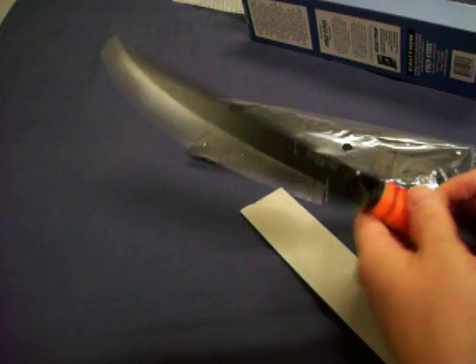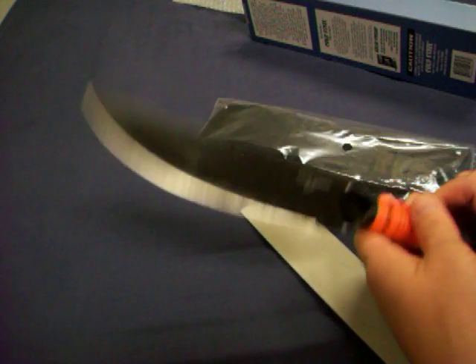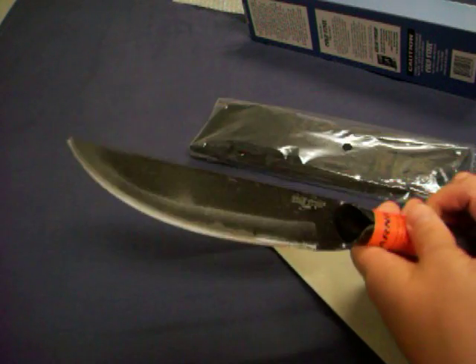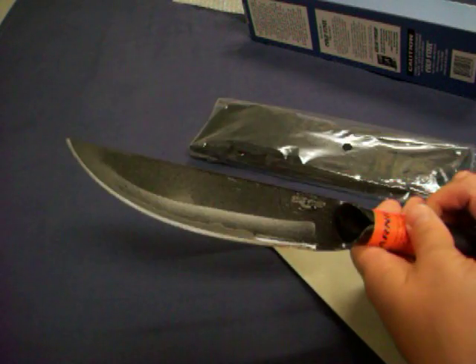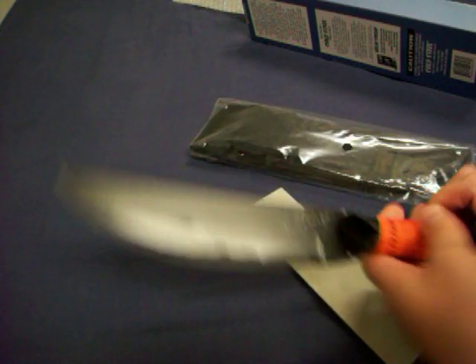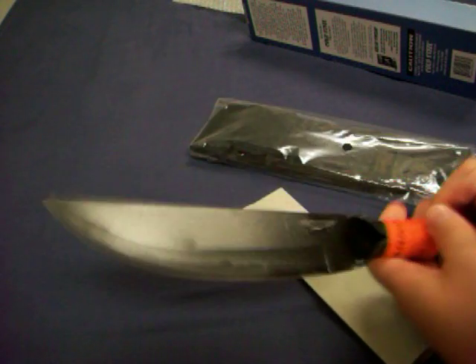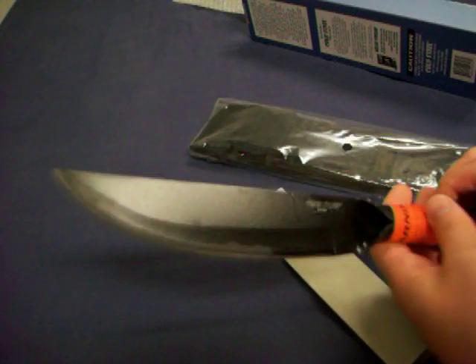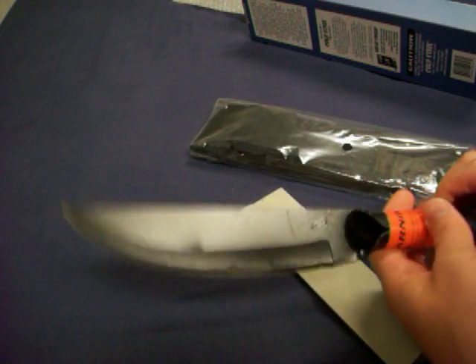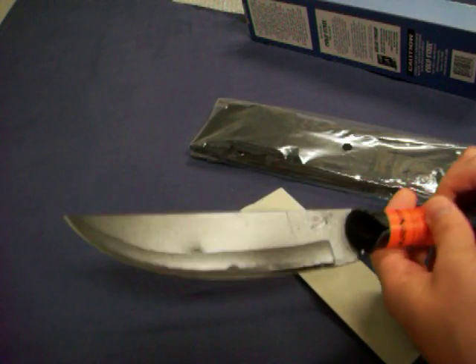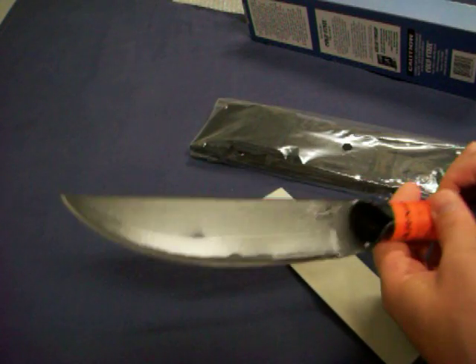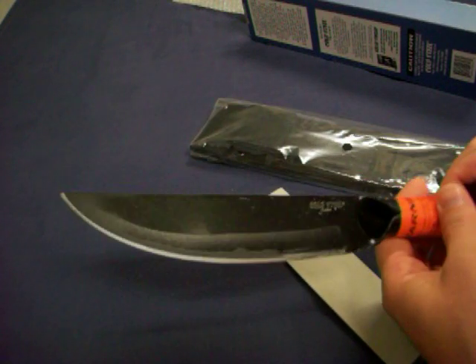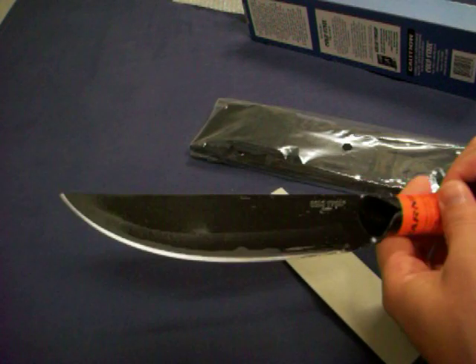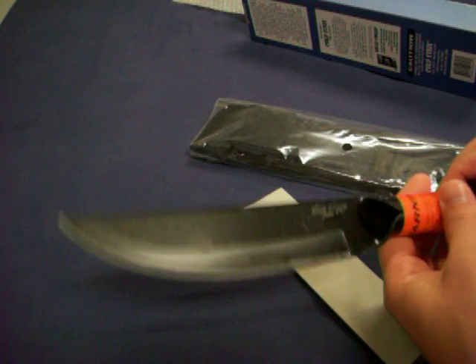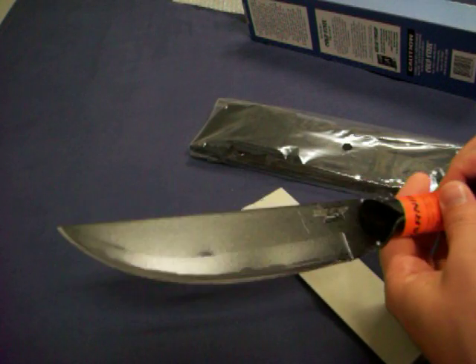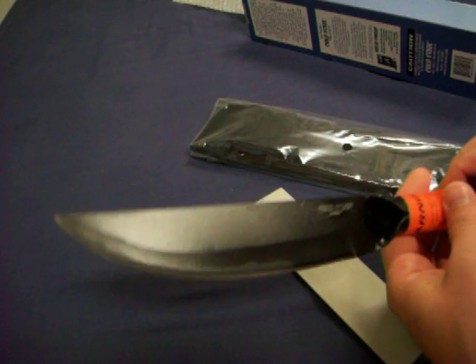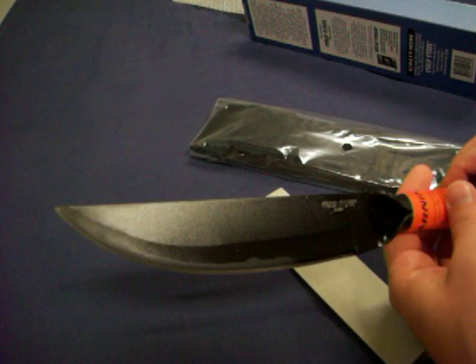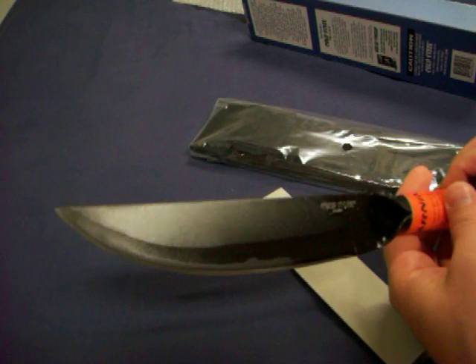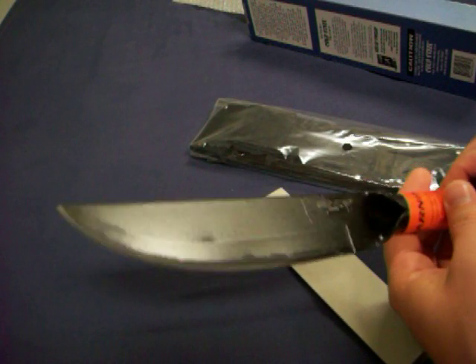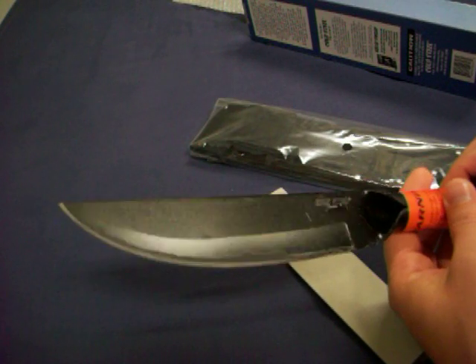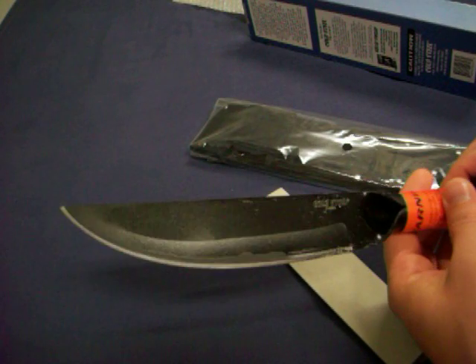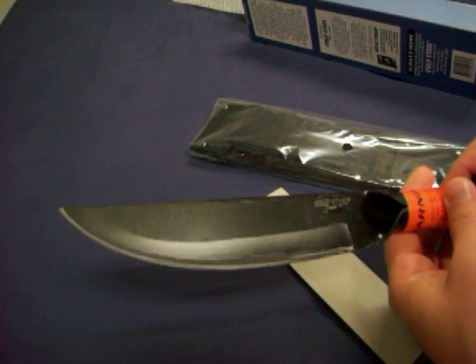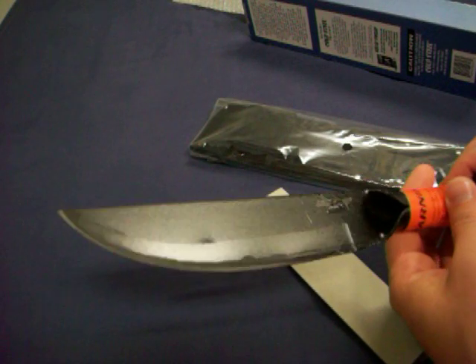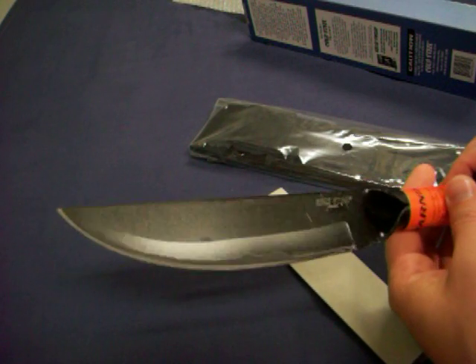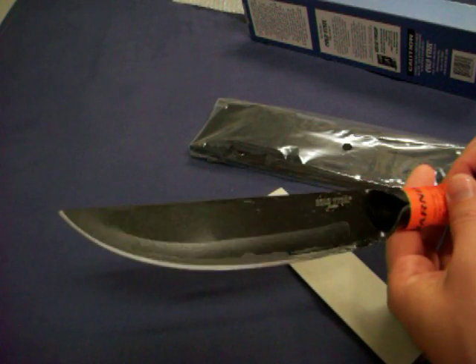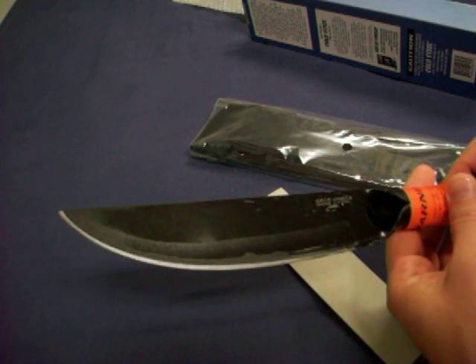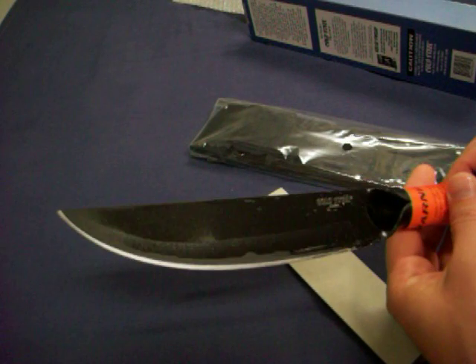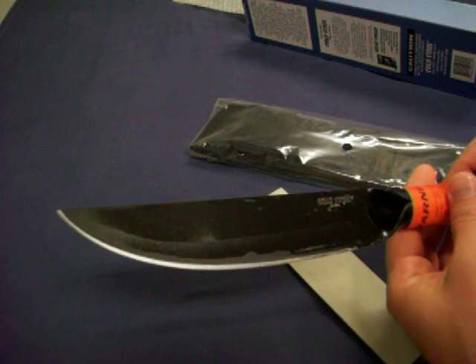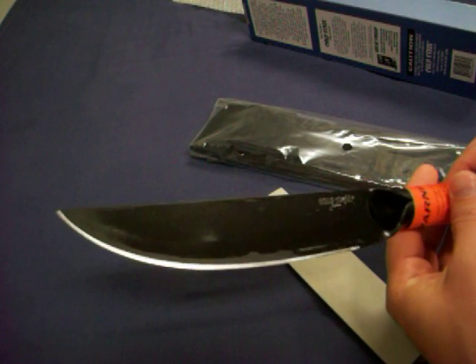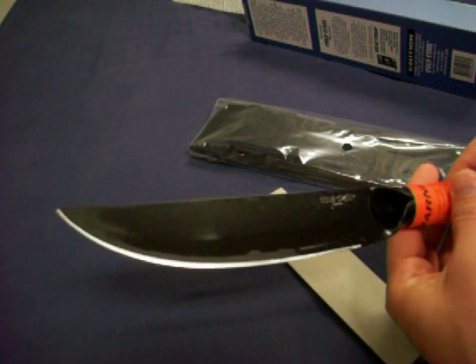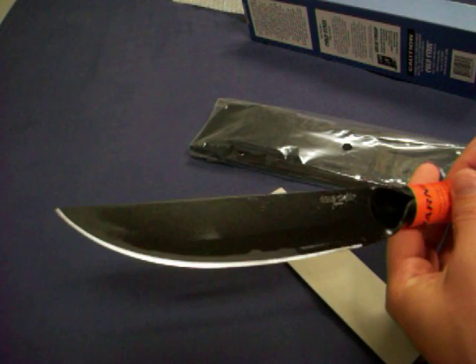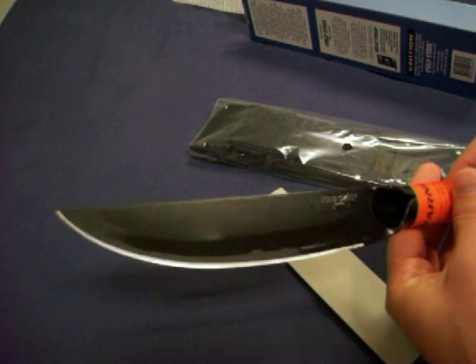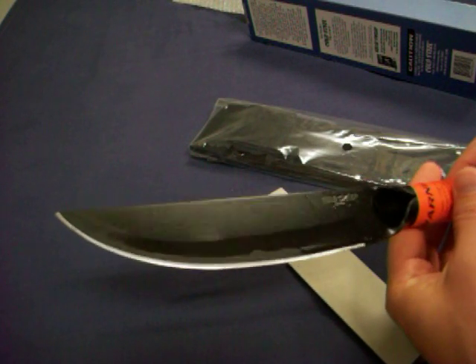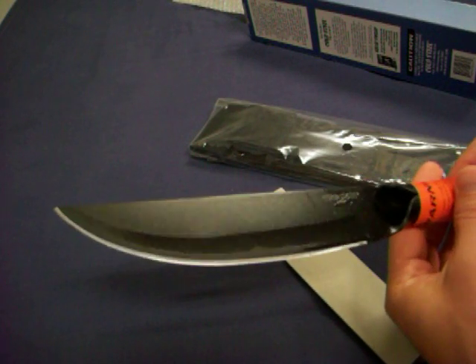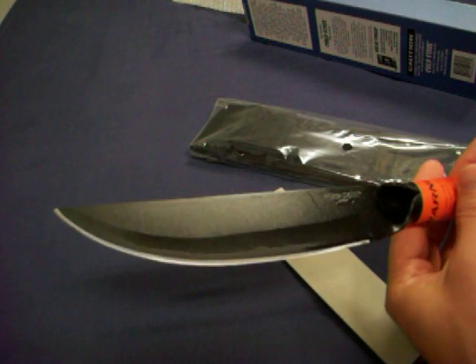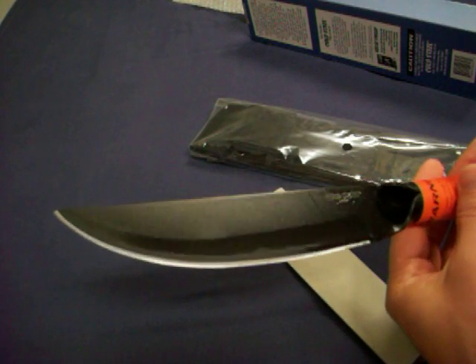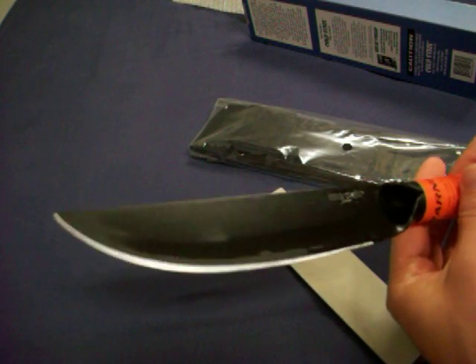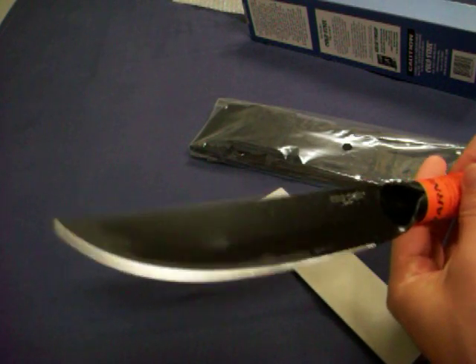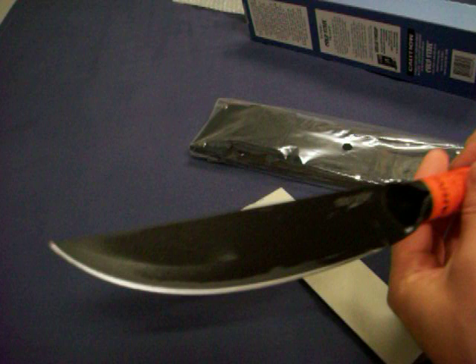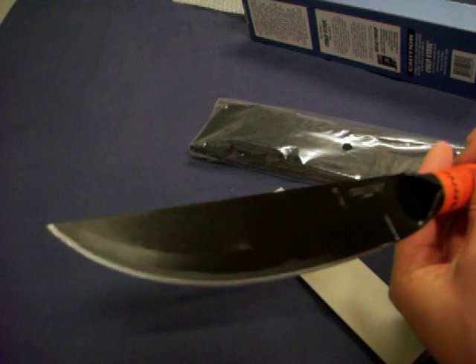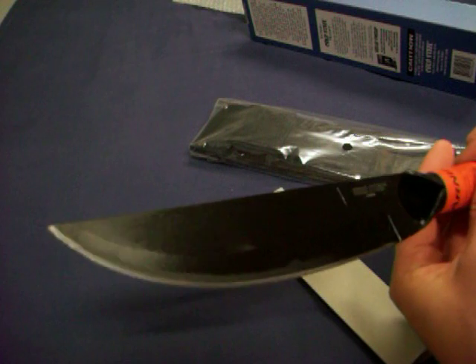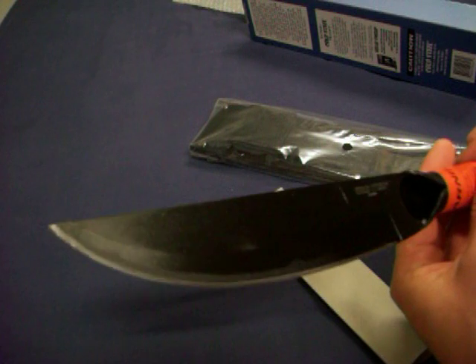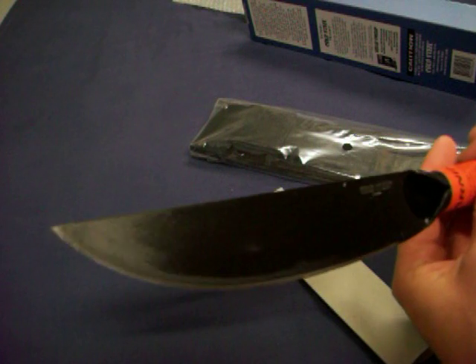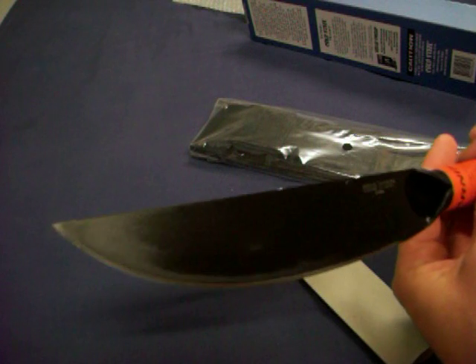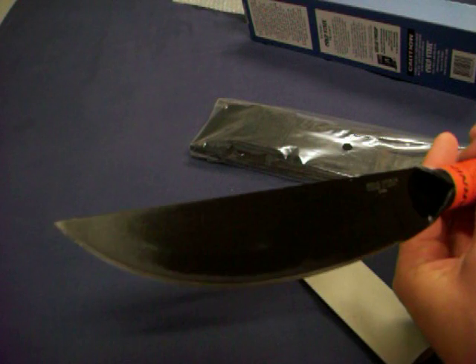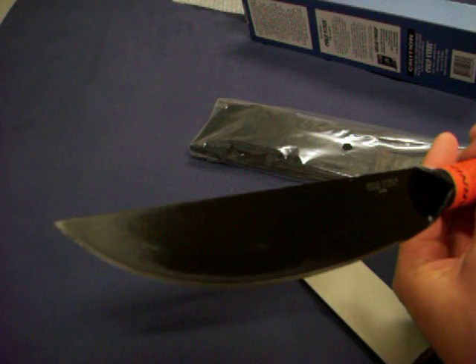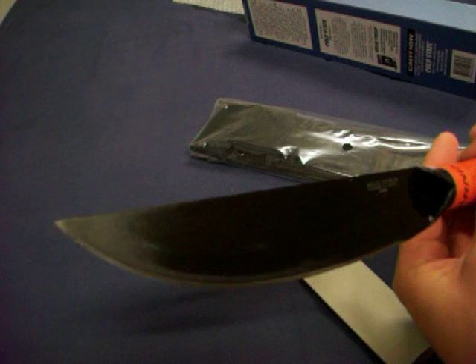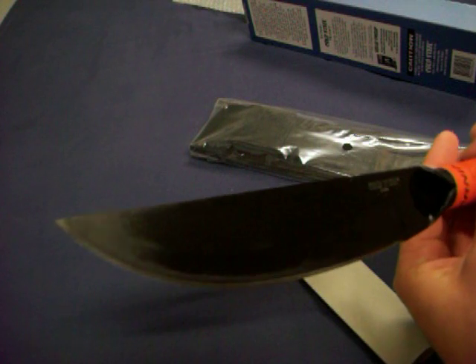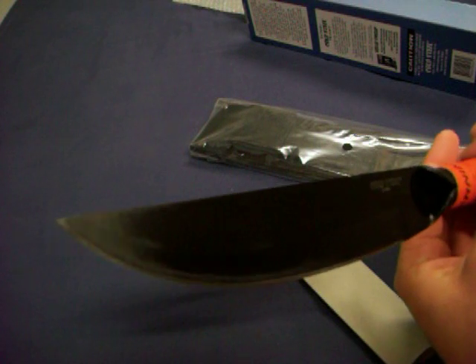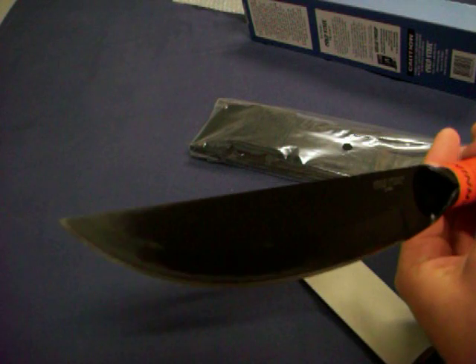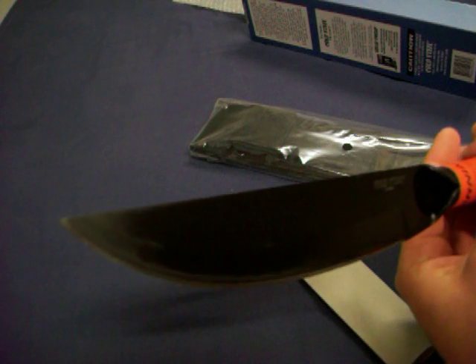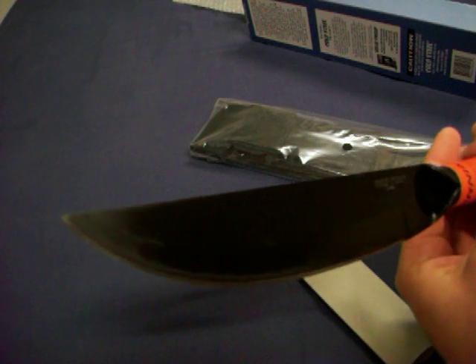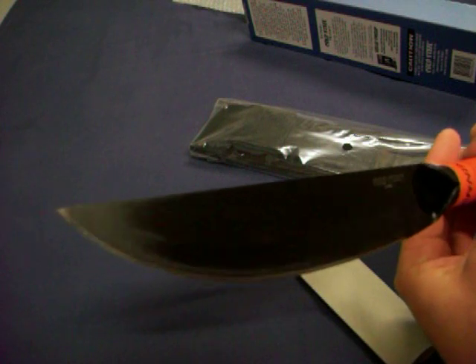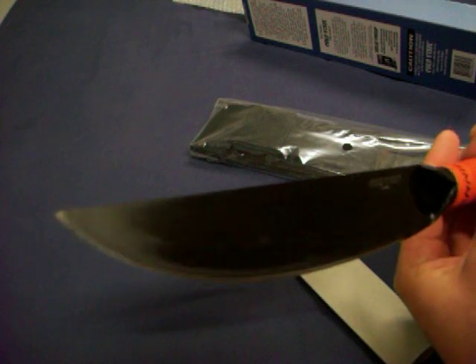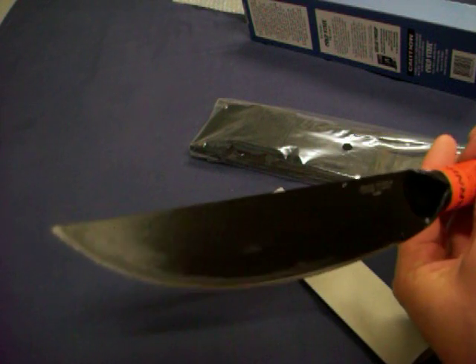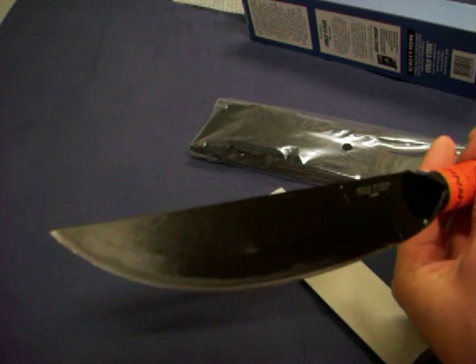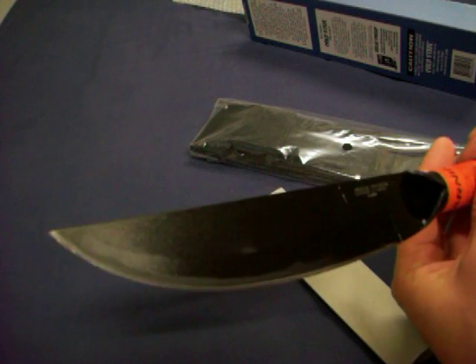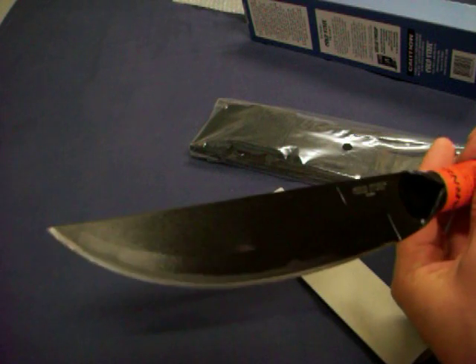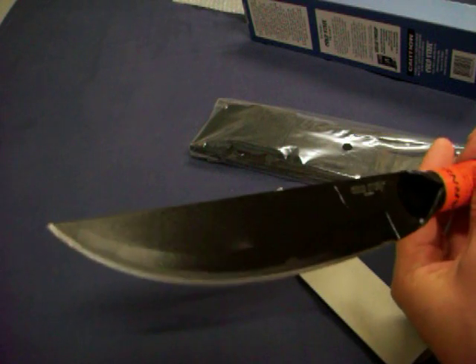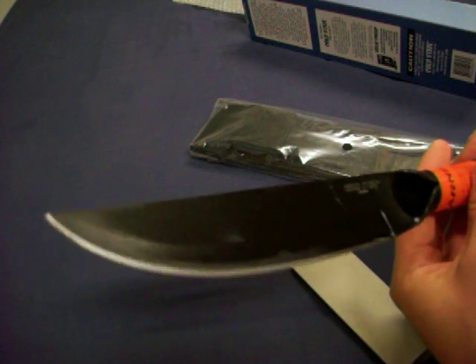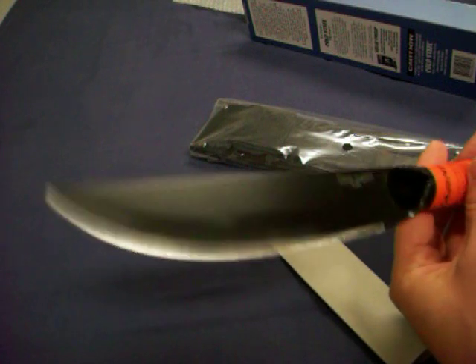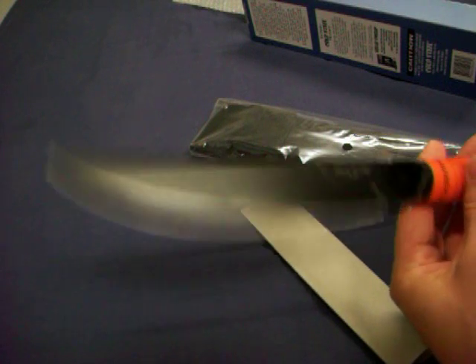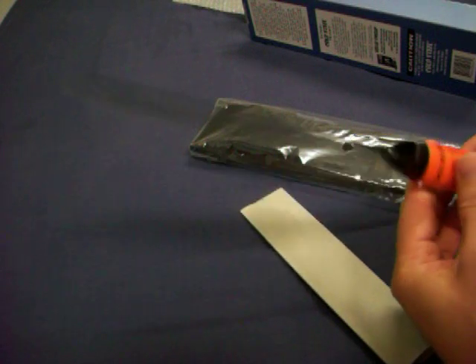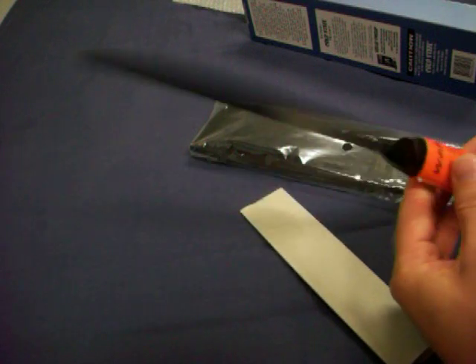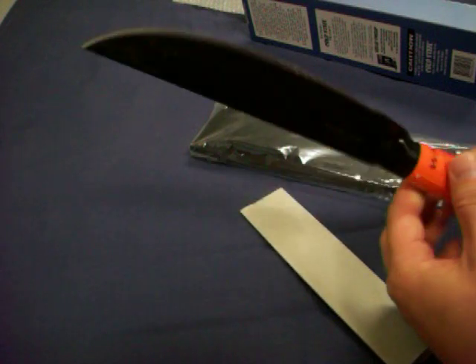It comes really well lubed from the factory. Except on the edge of the blade — I guess that got soaked in already.